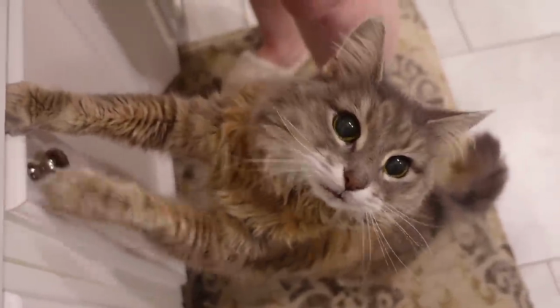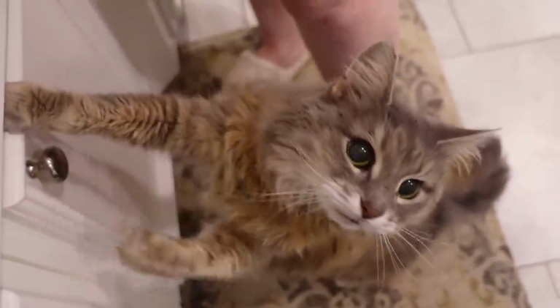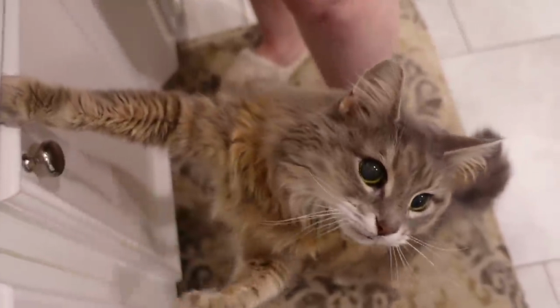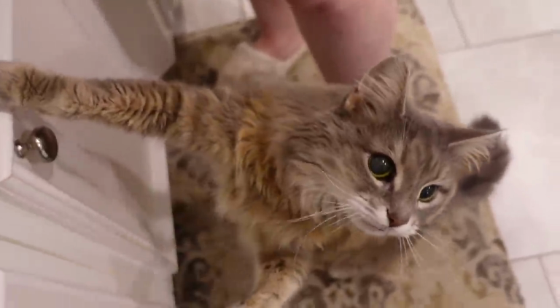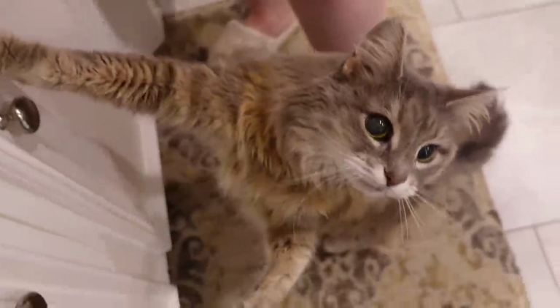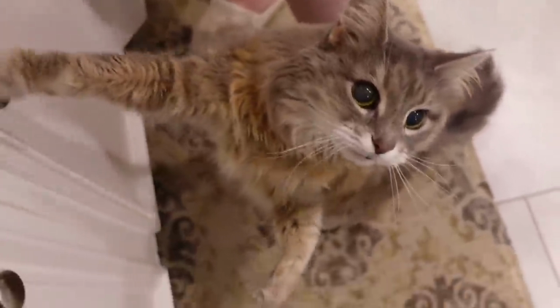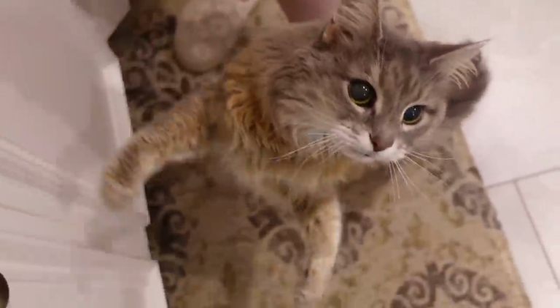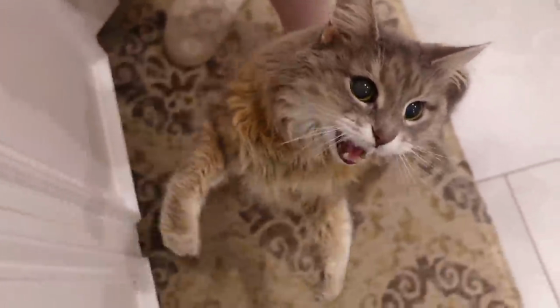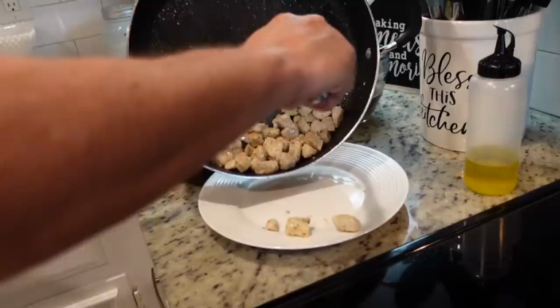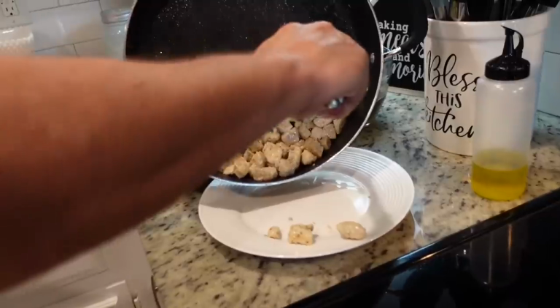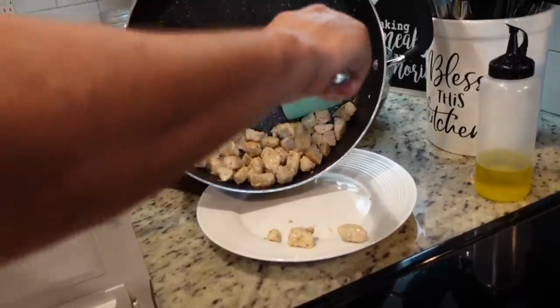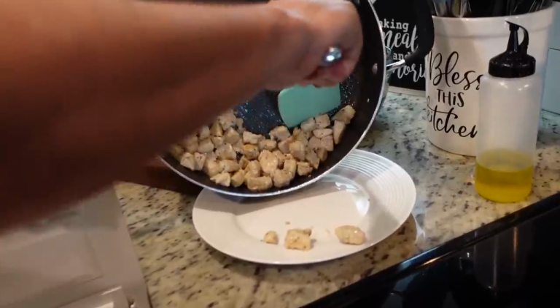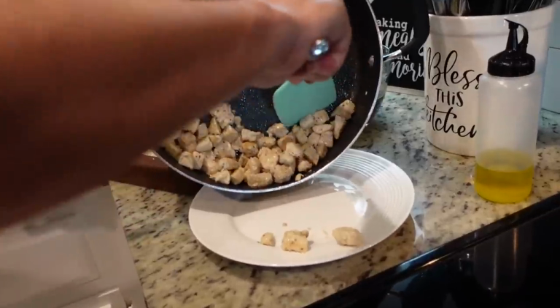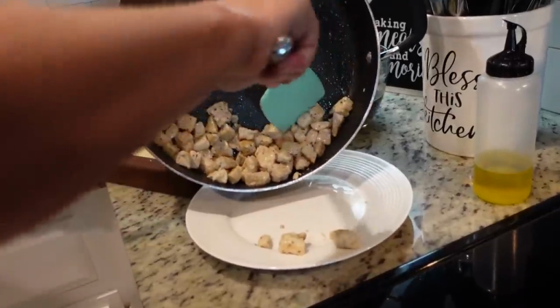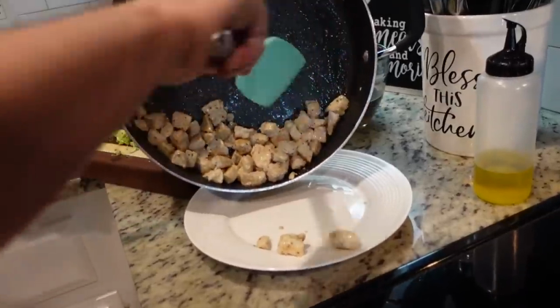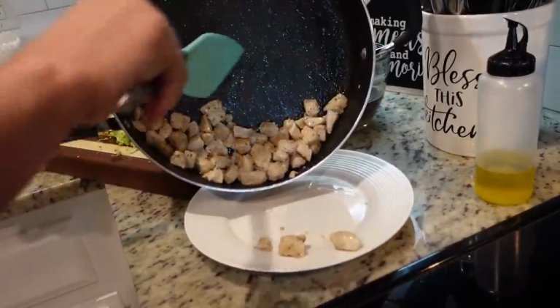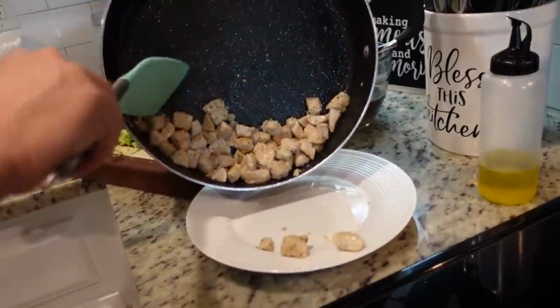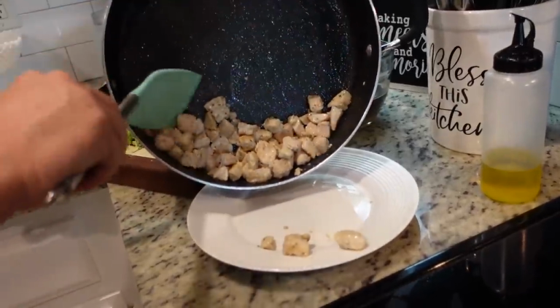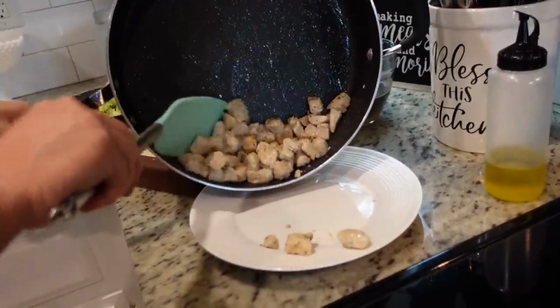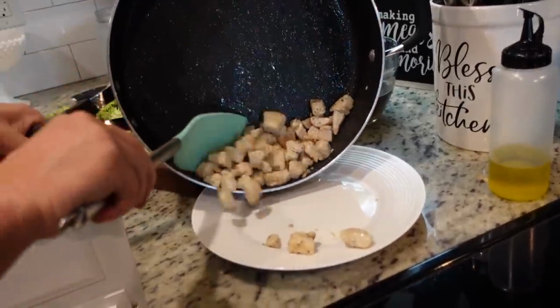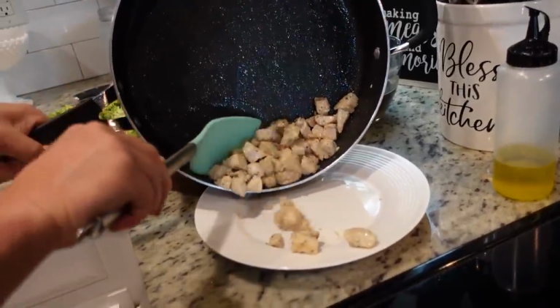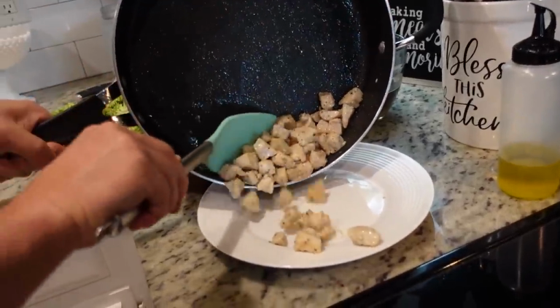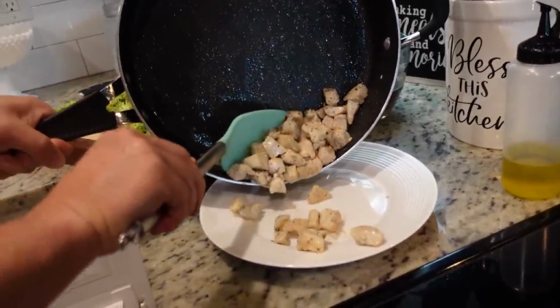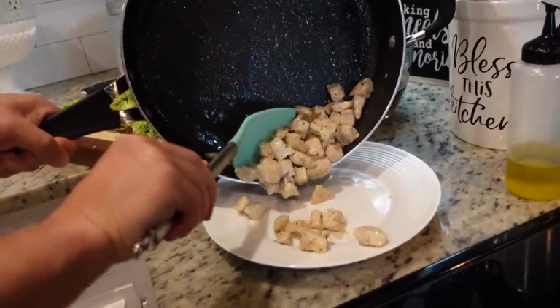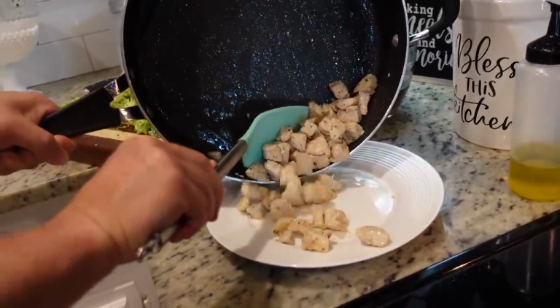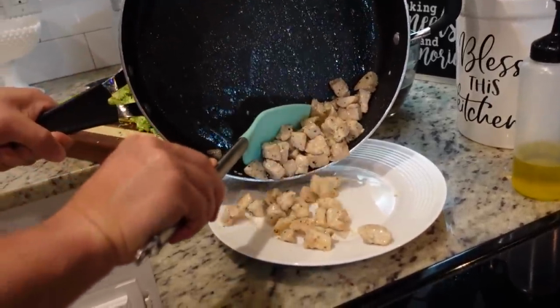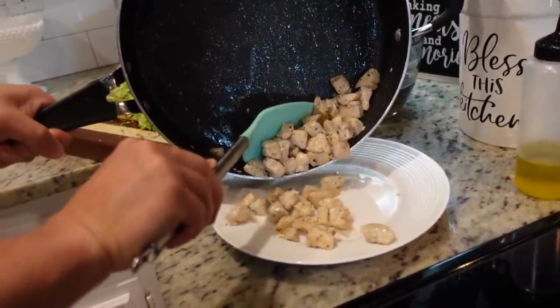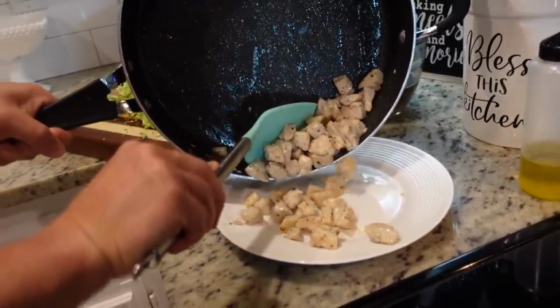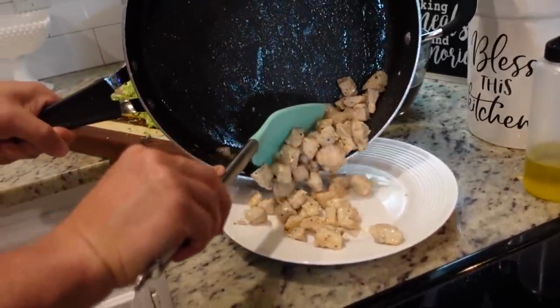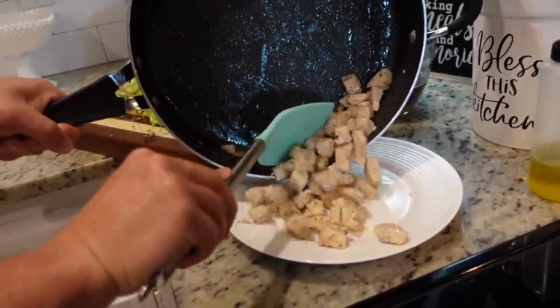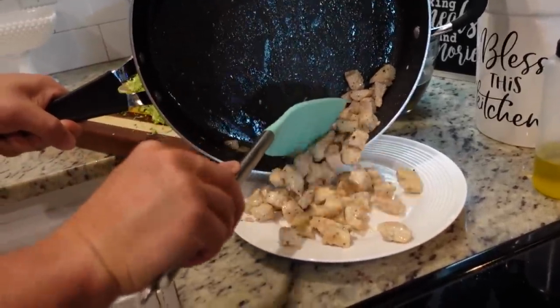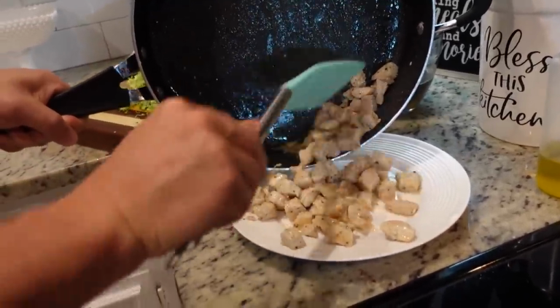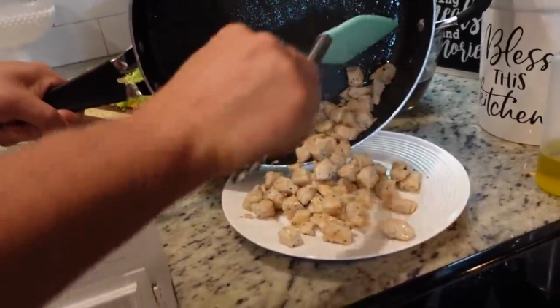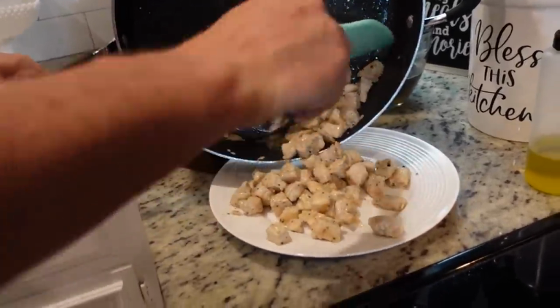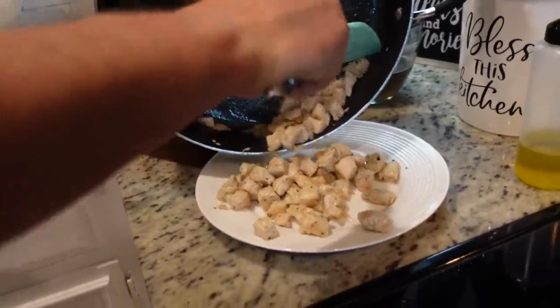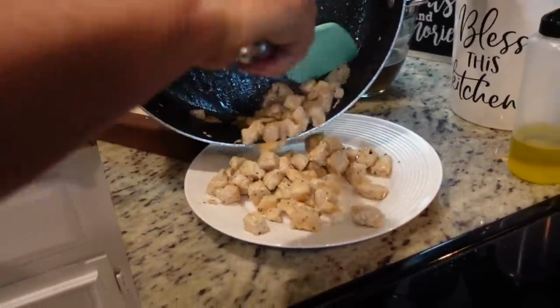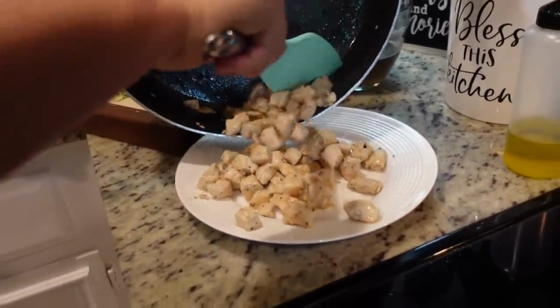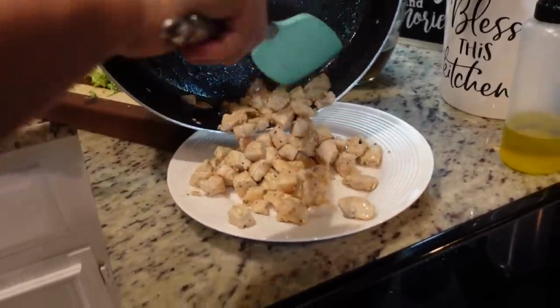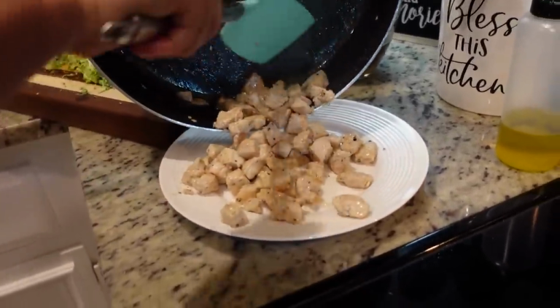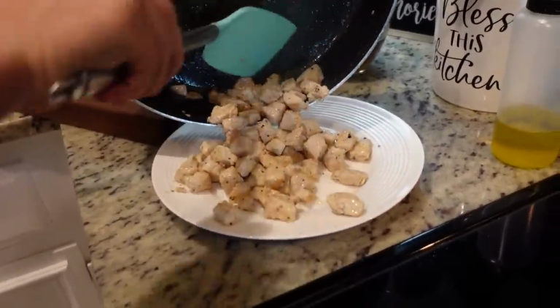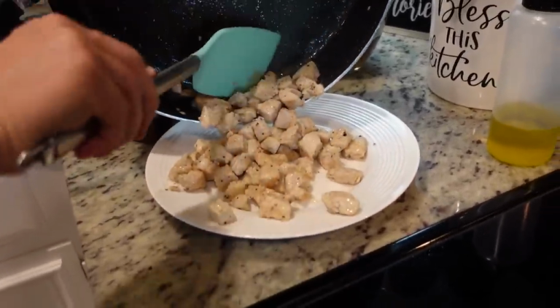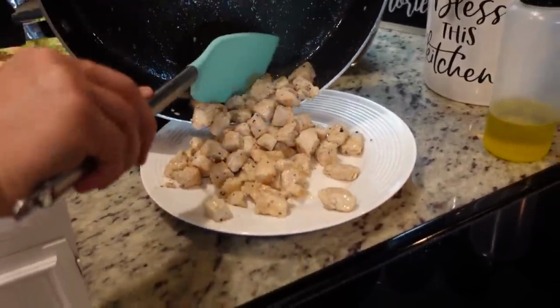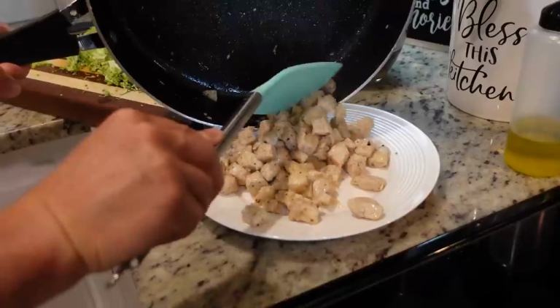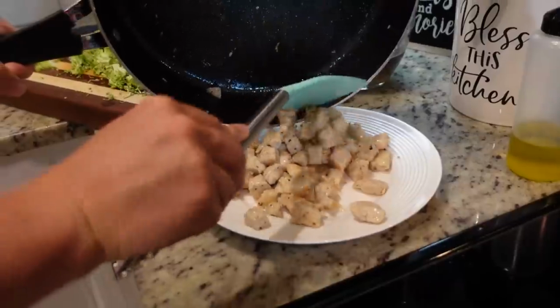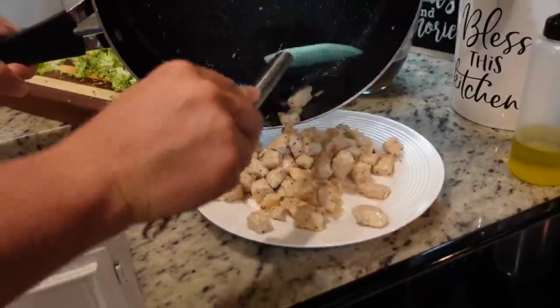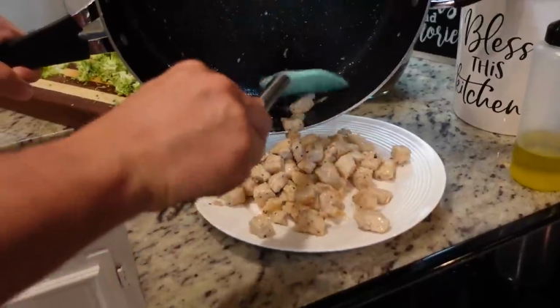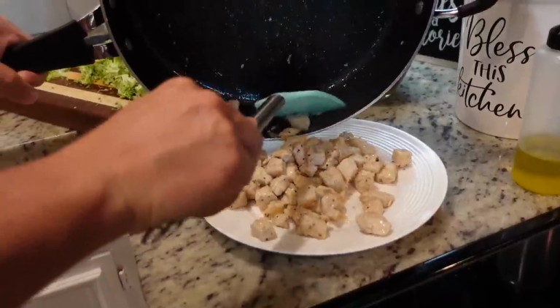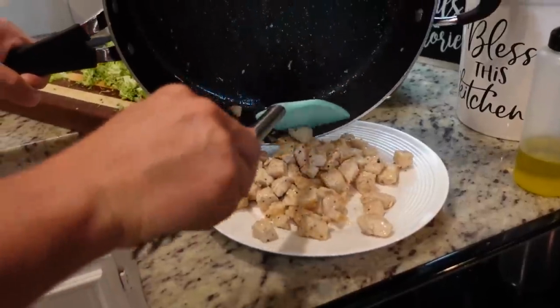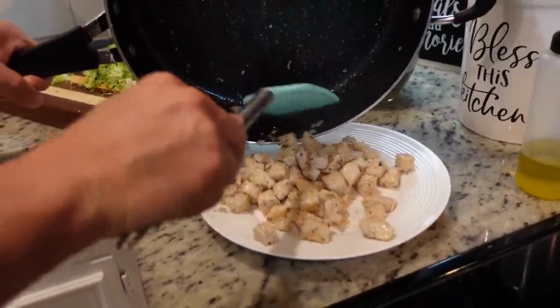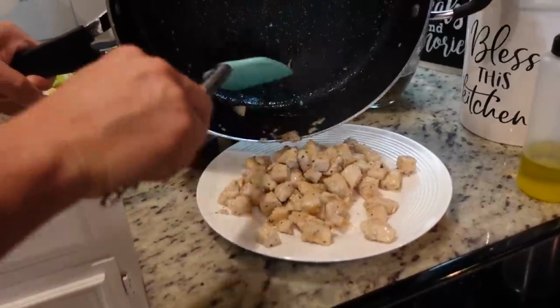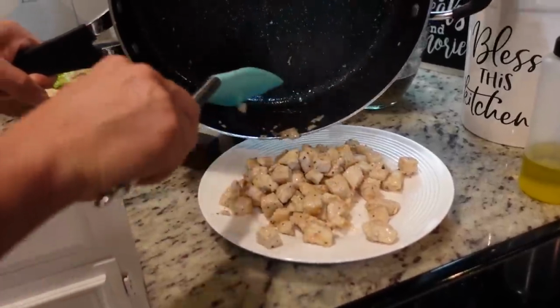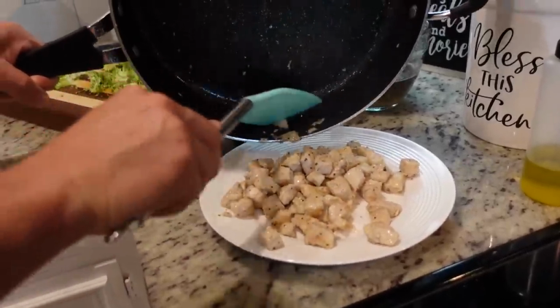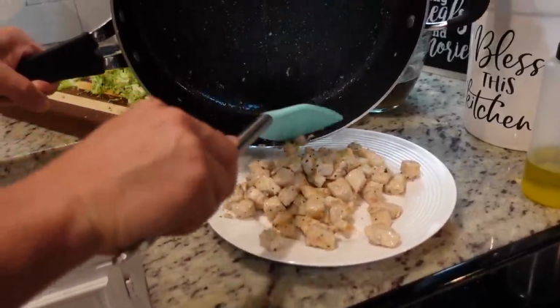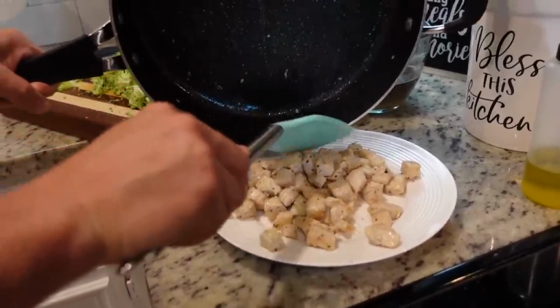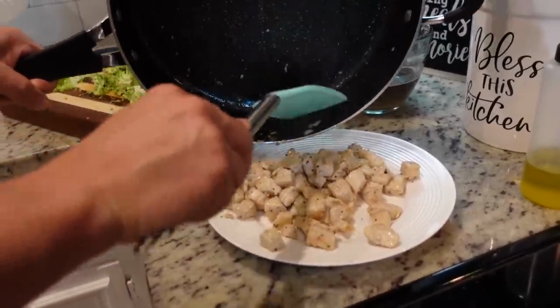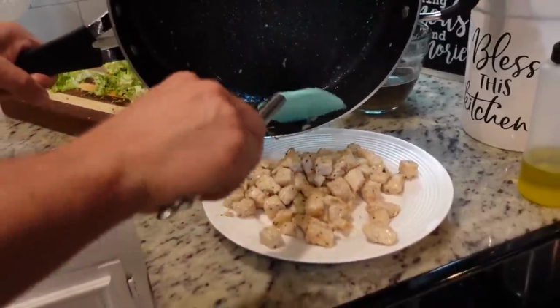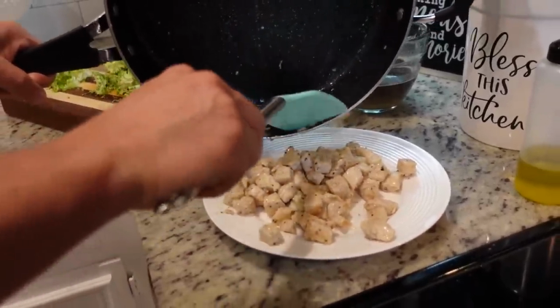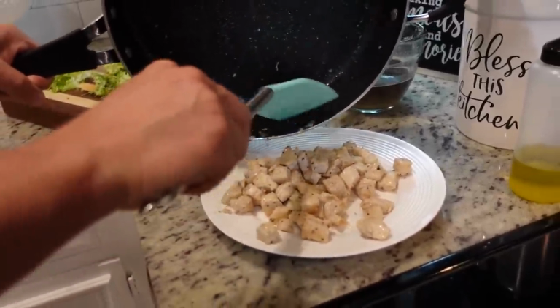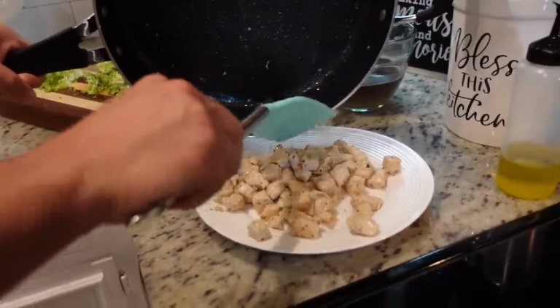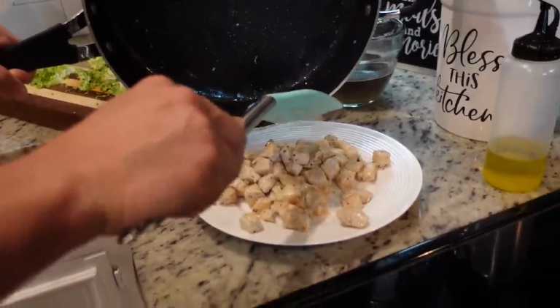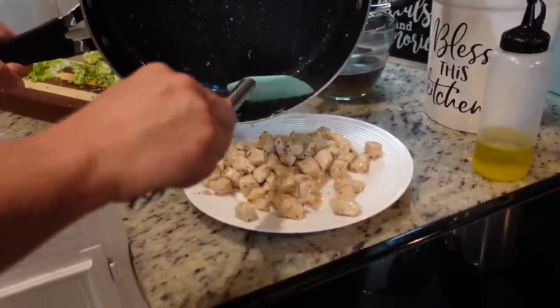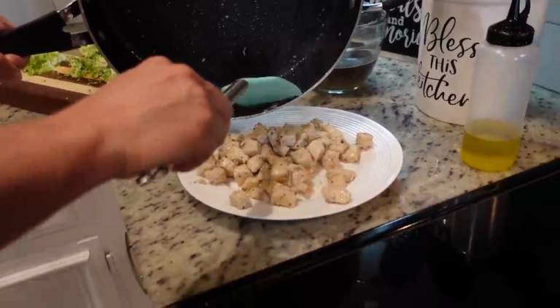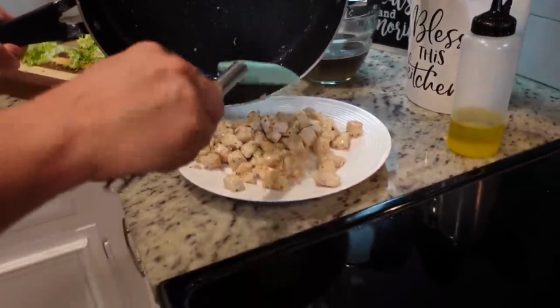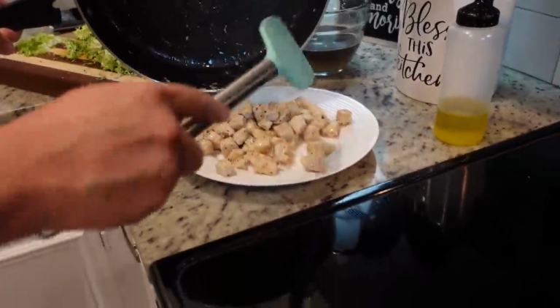Now that our chicken is cooked through — it took about five minutes — we're just gonna remove it to a plate for now and then put our skillet back on the burner.